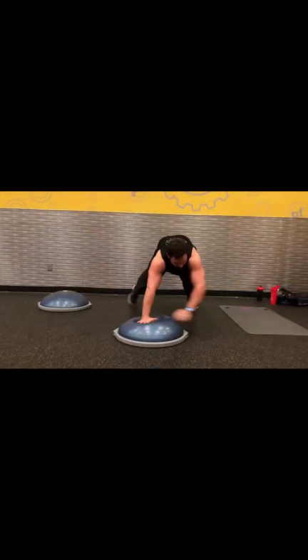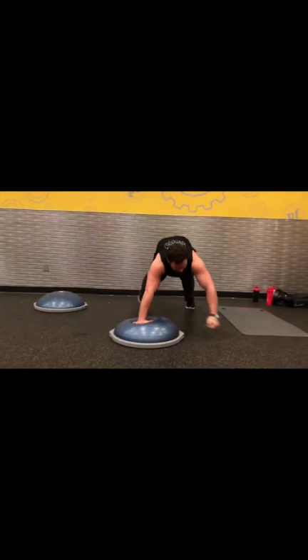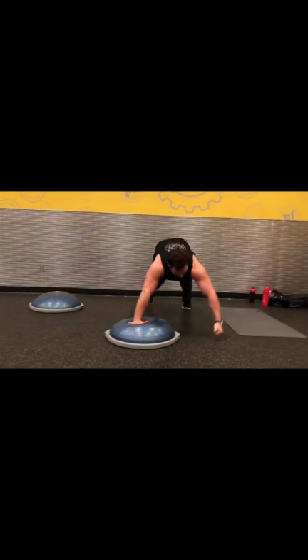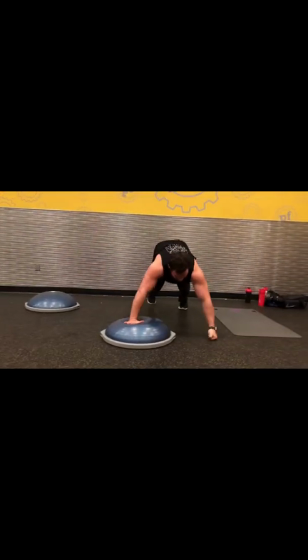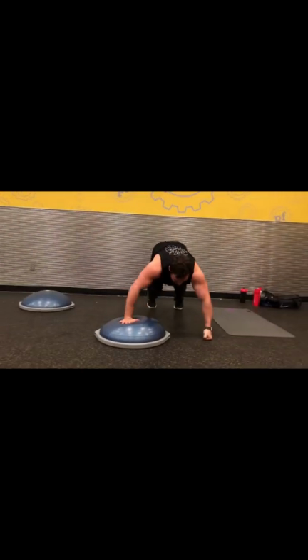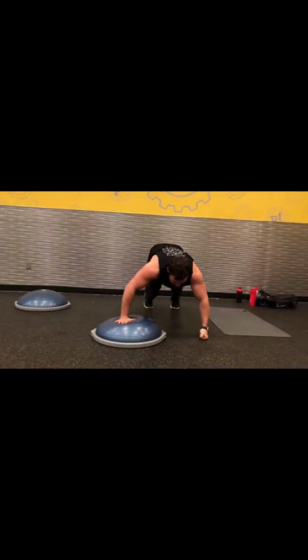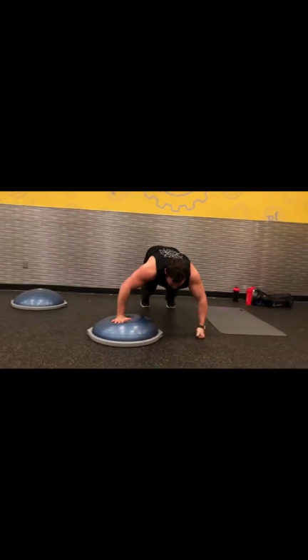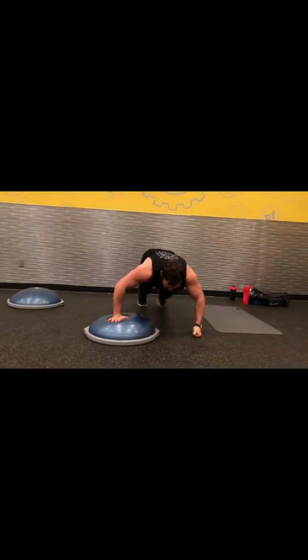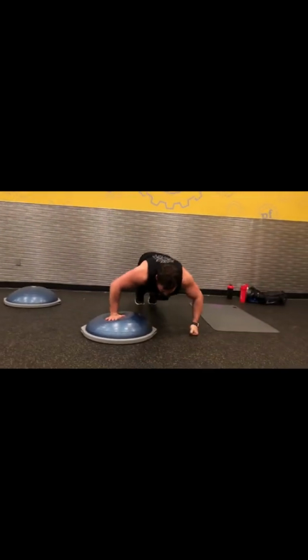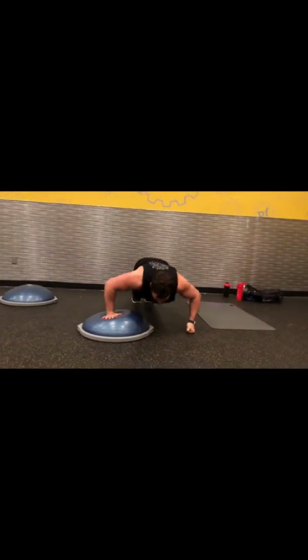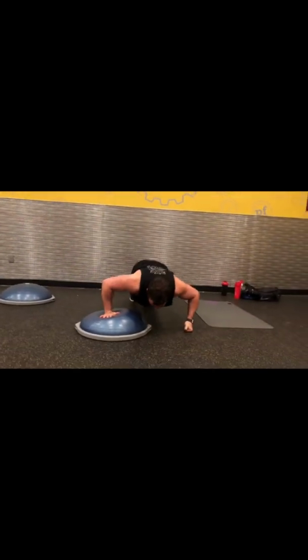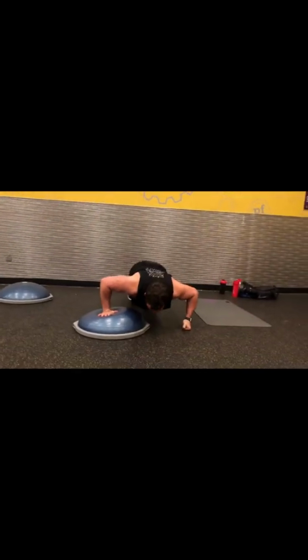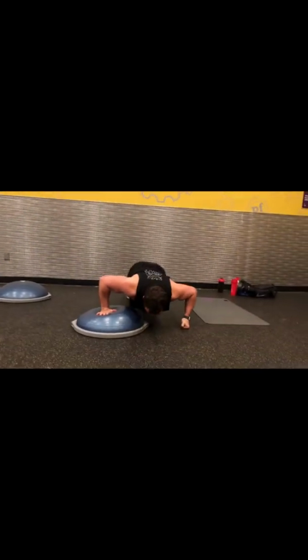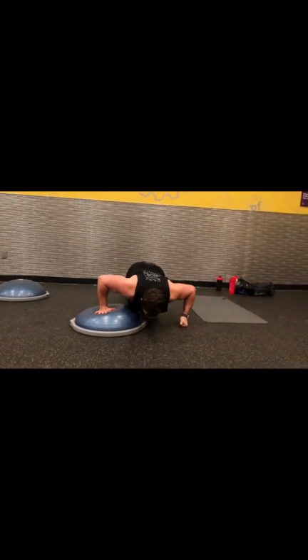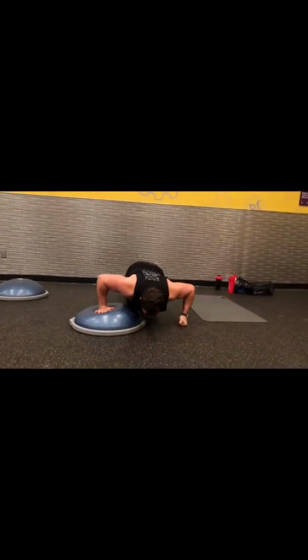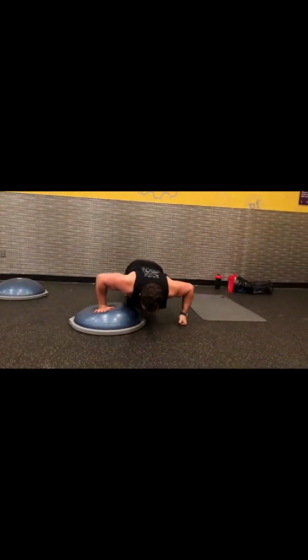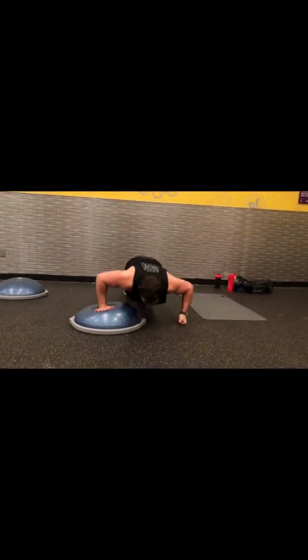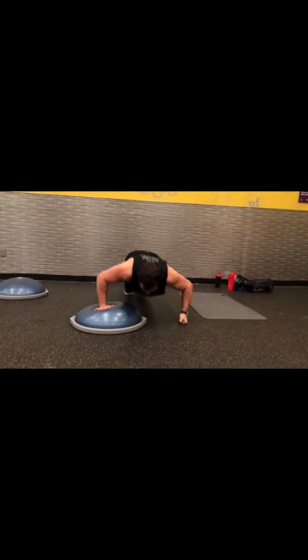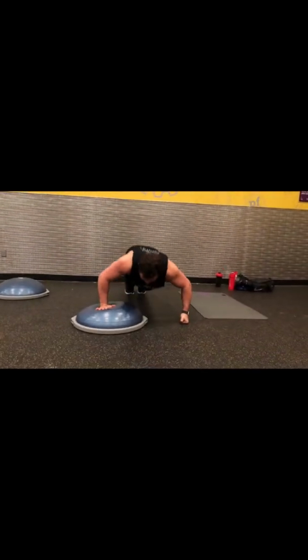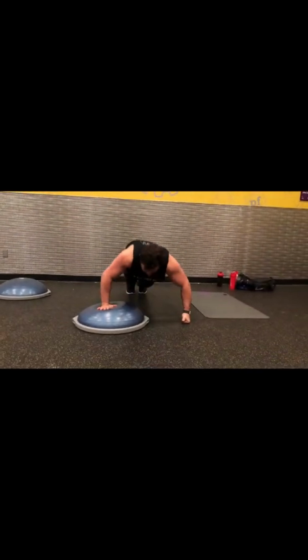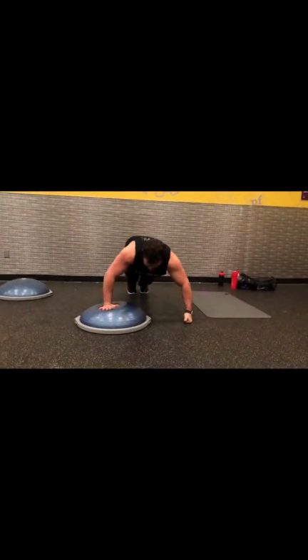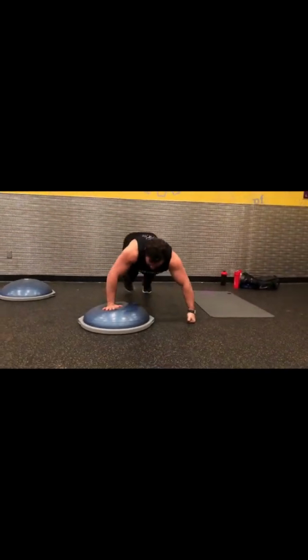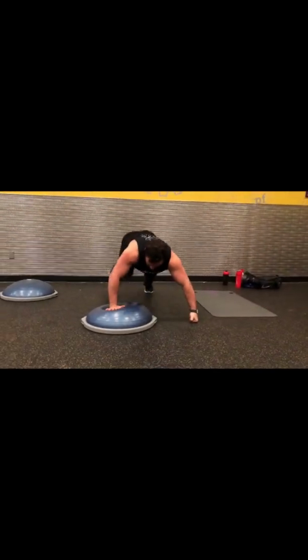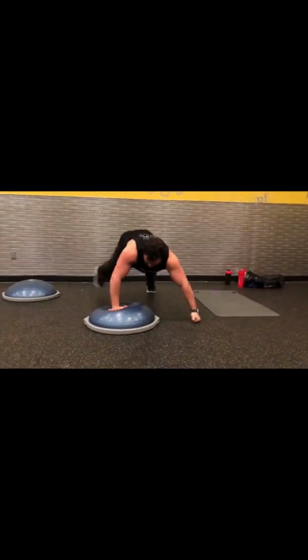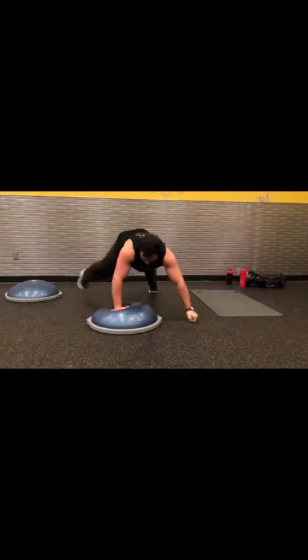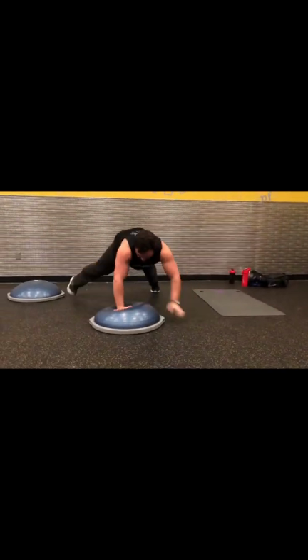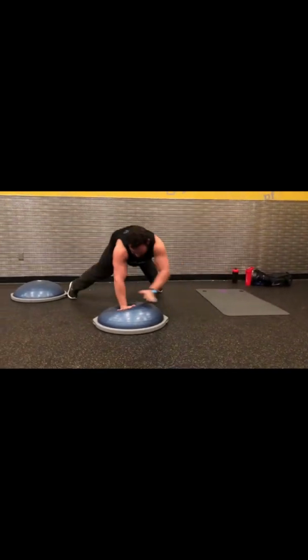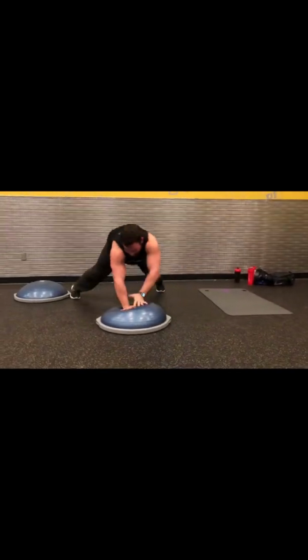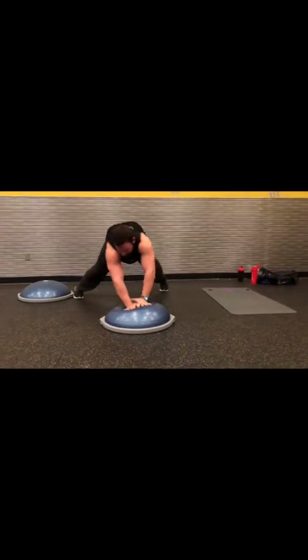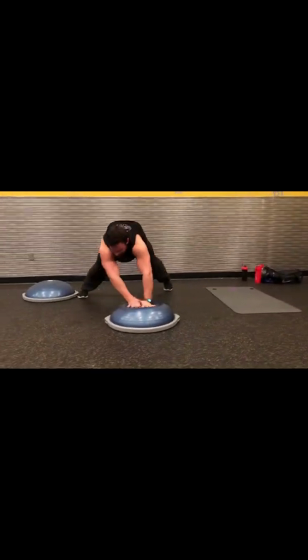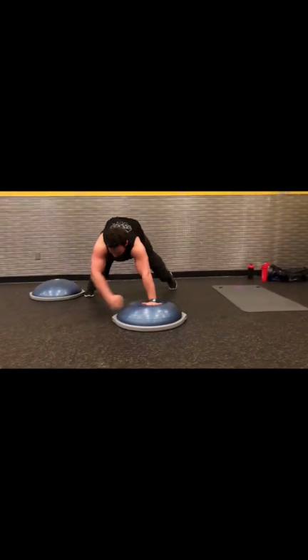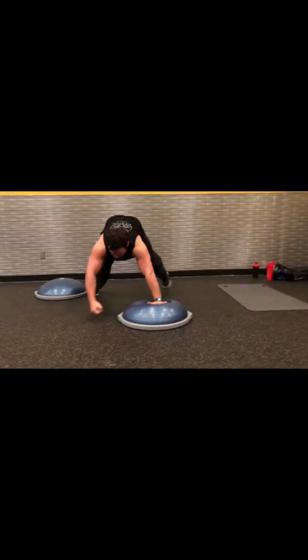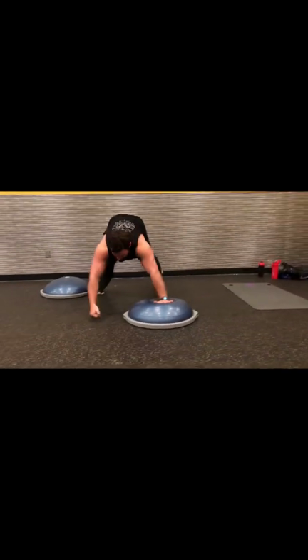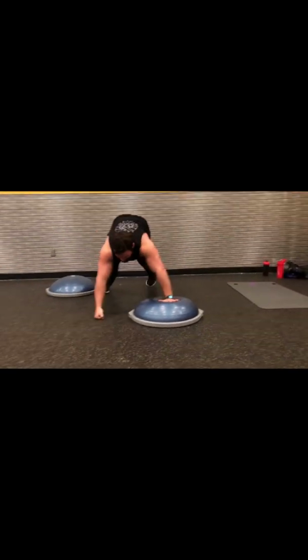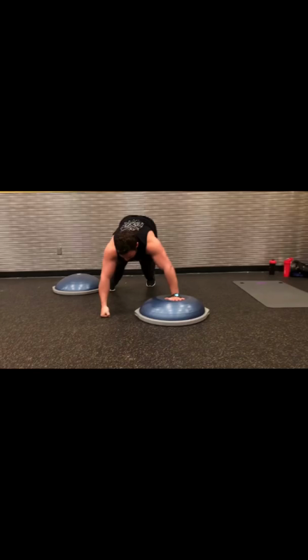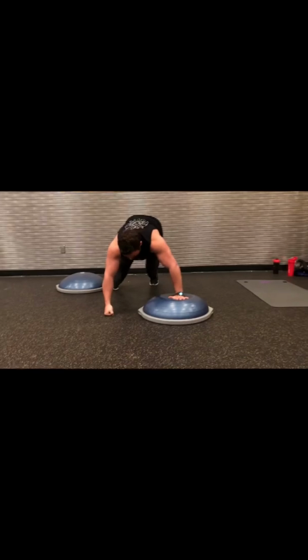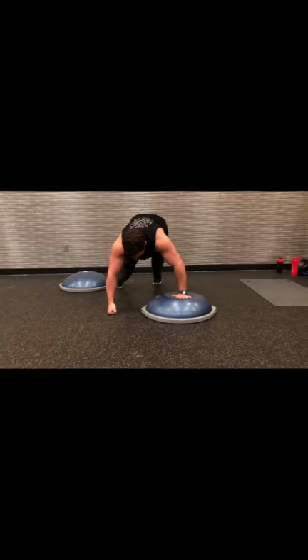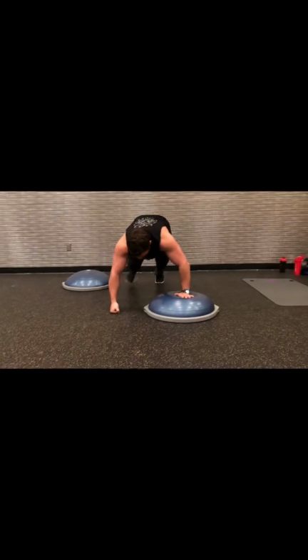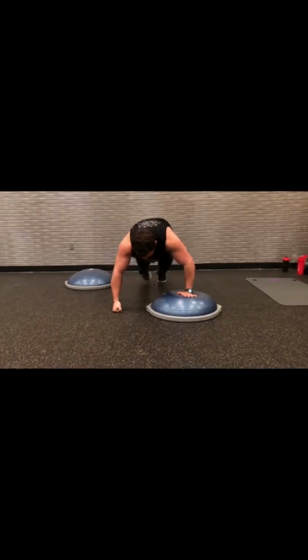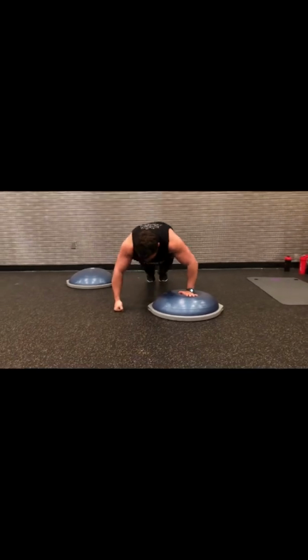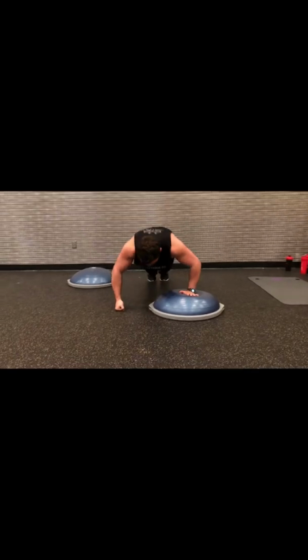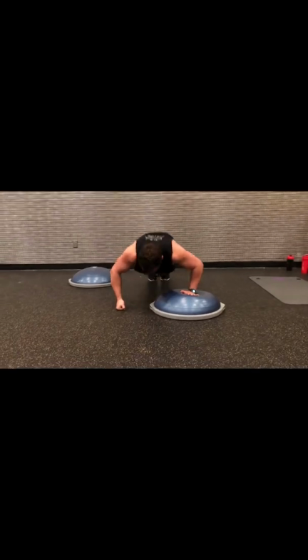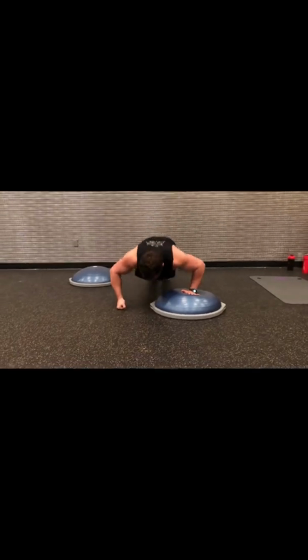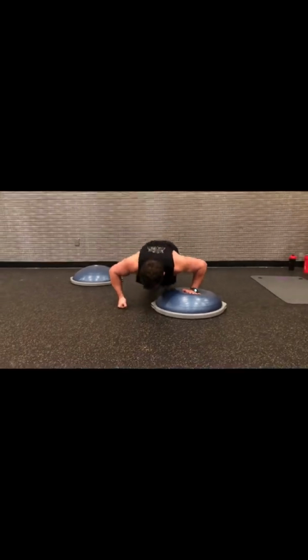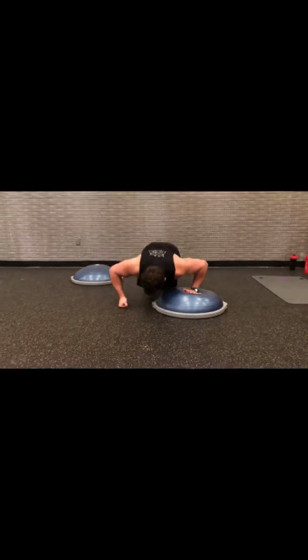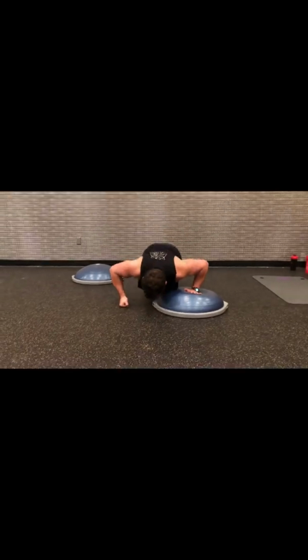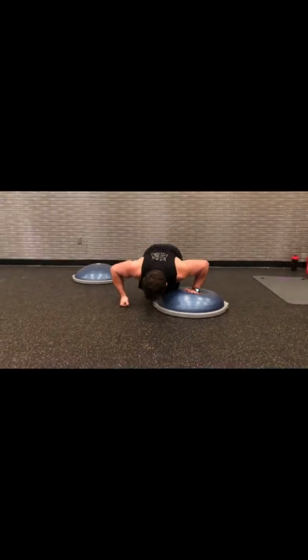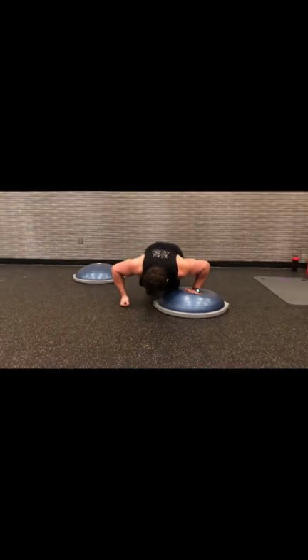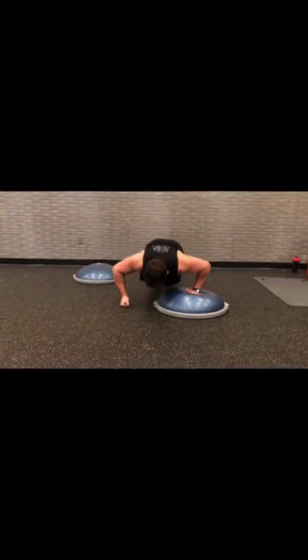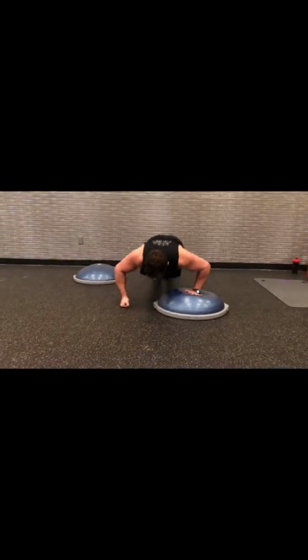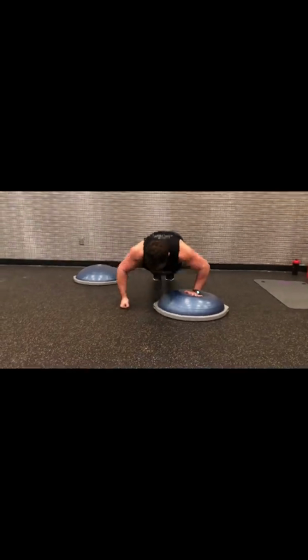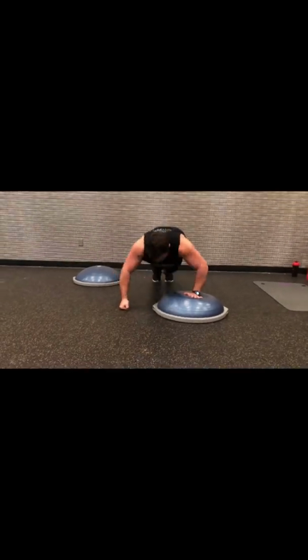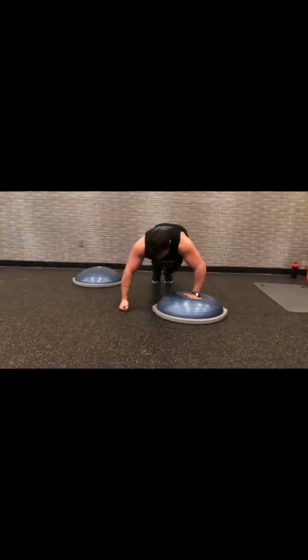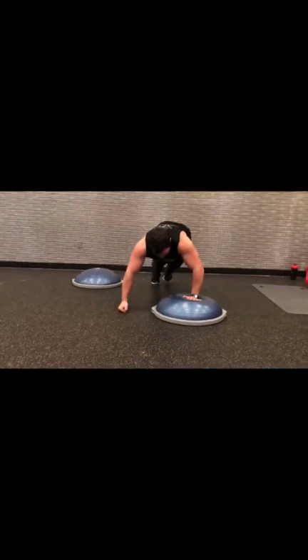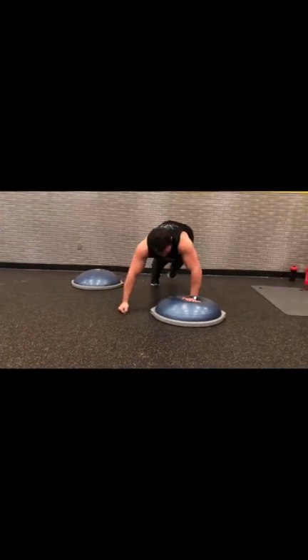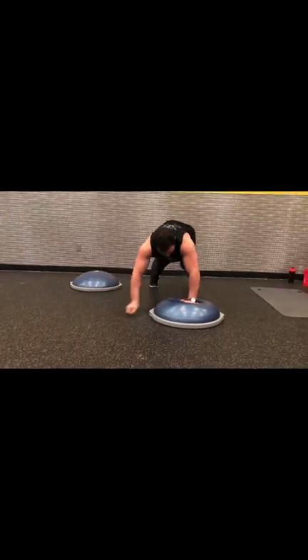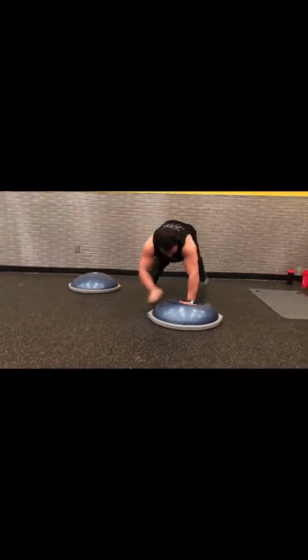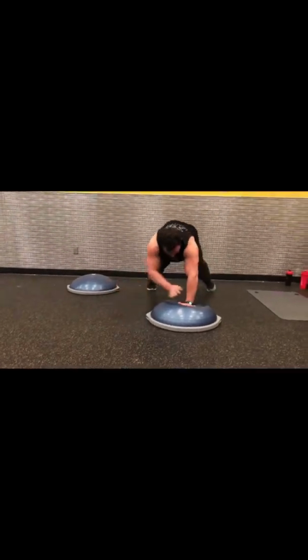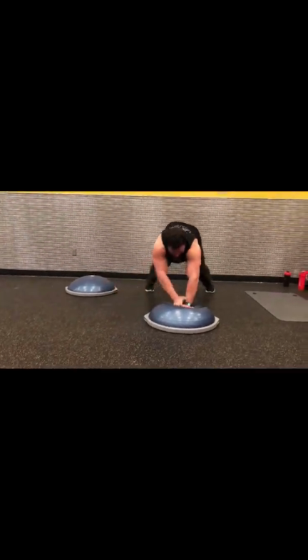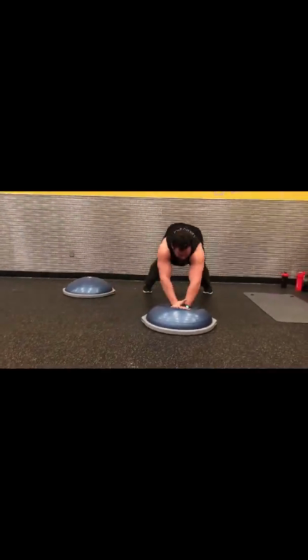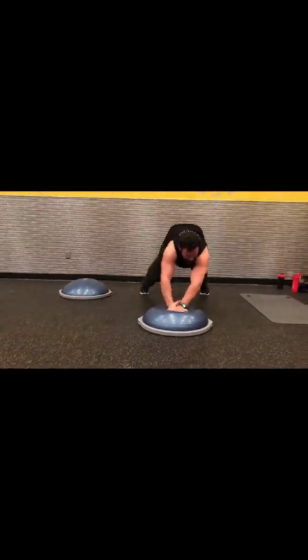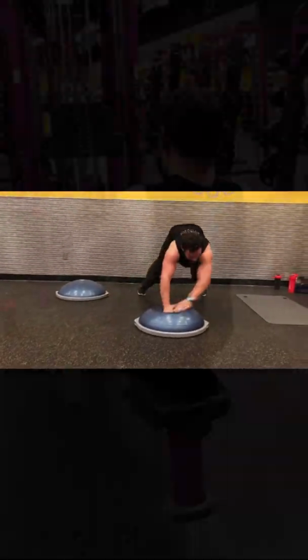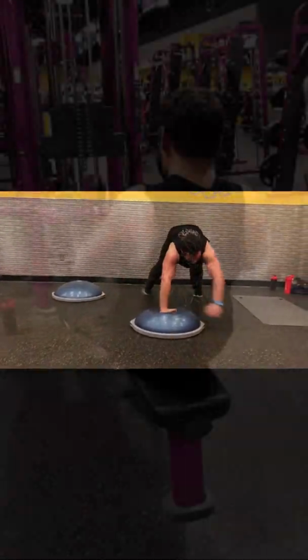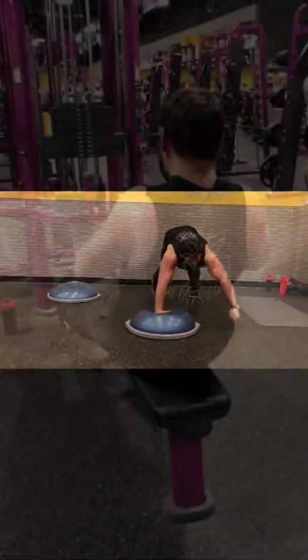You'll kind of figure out what's the most efficient way for you to place your hand, and where to put this.